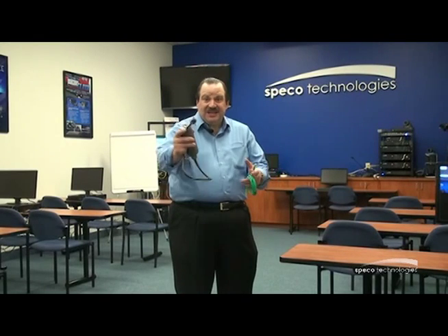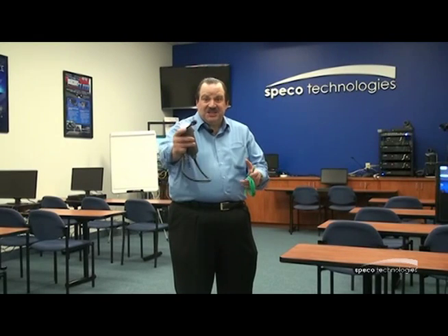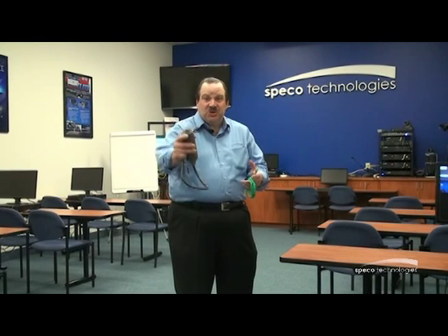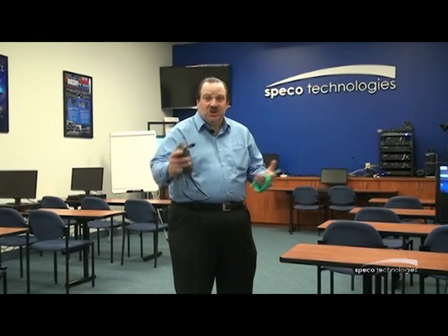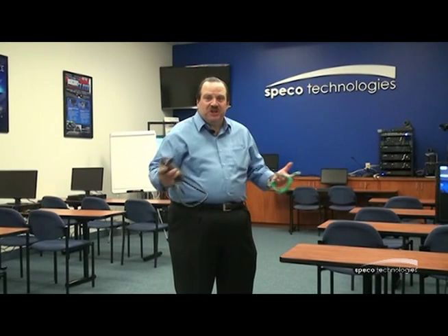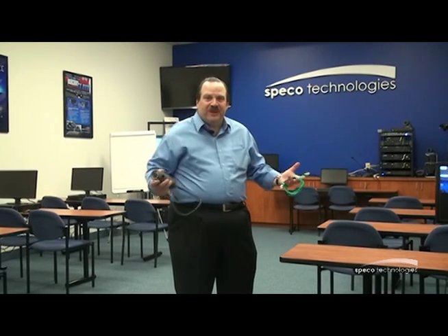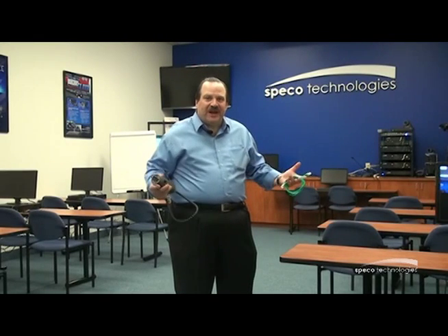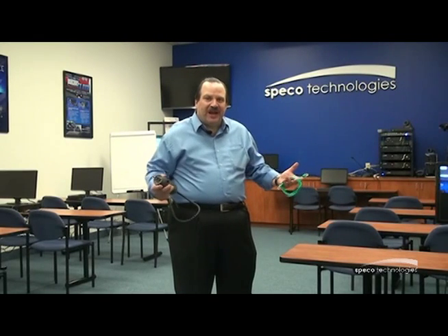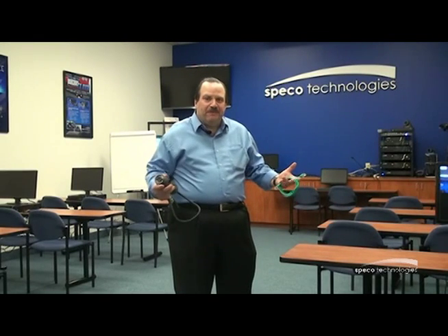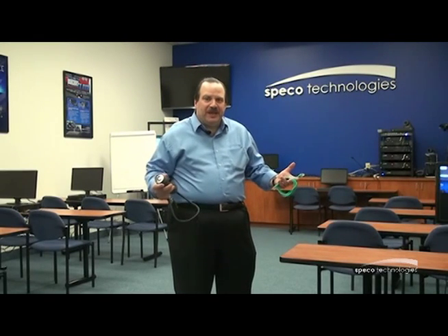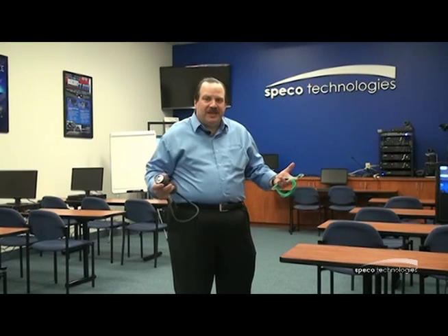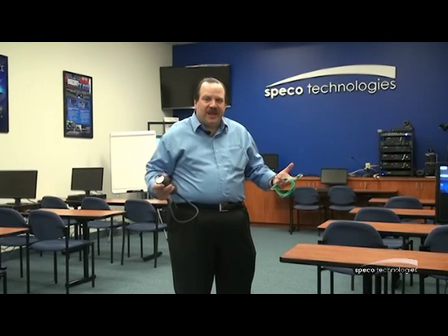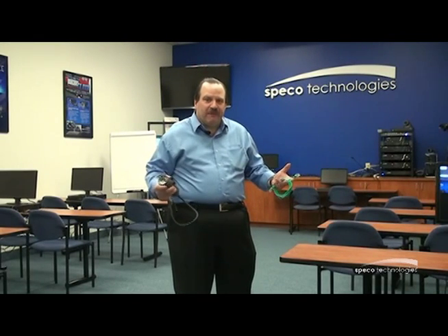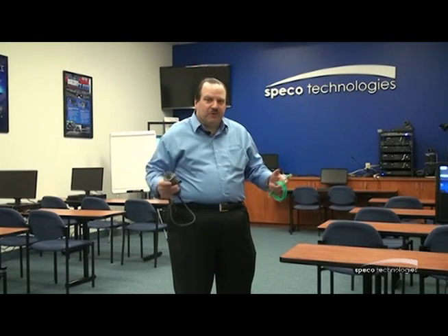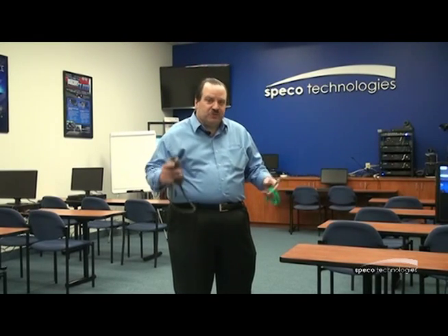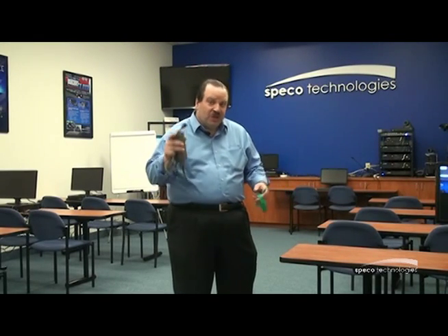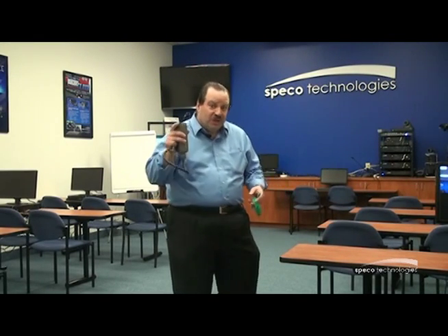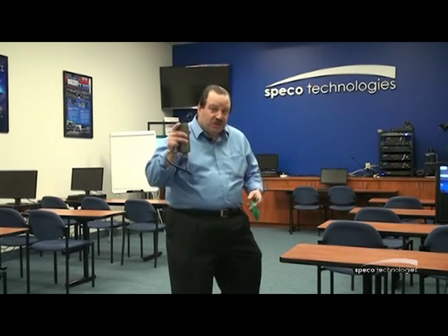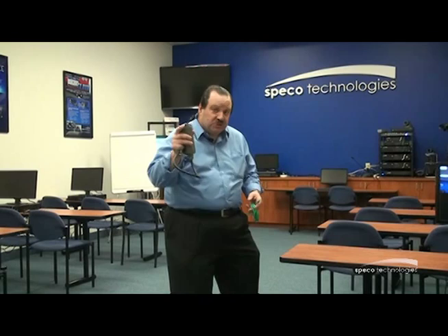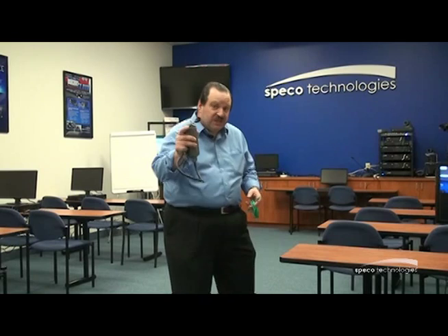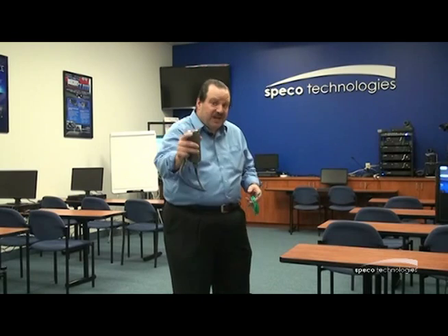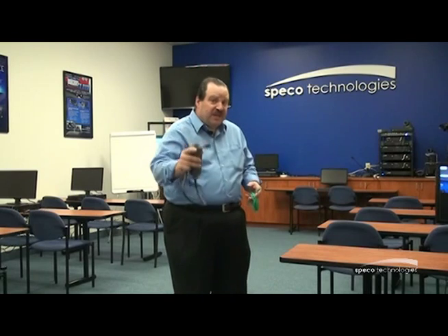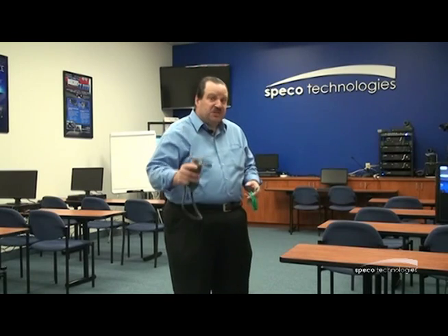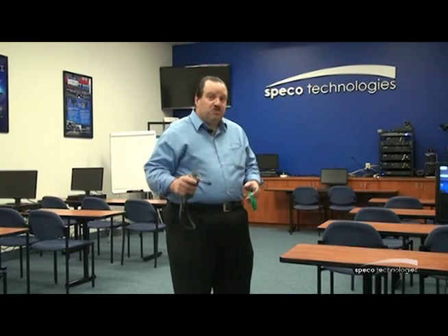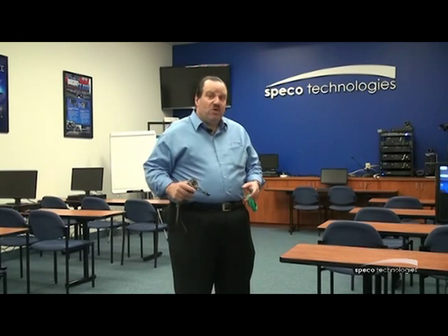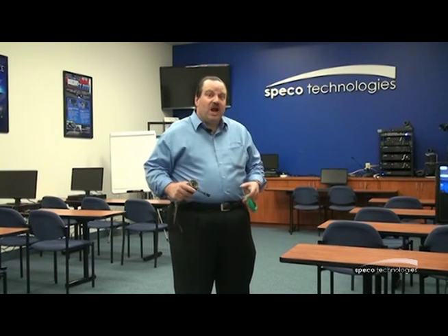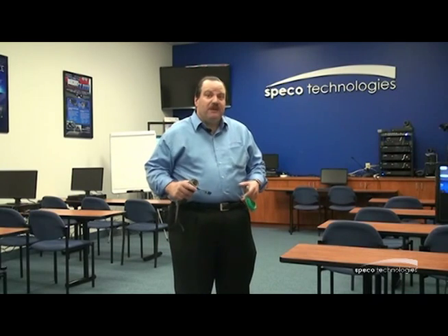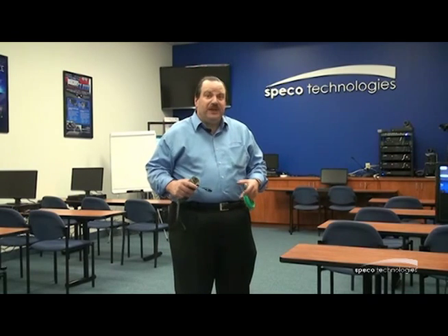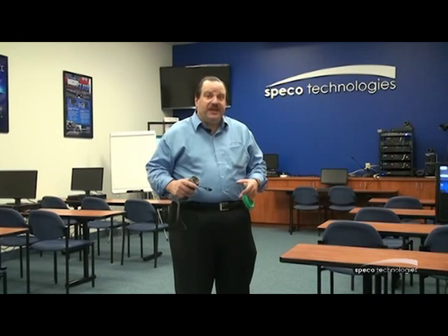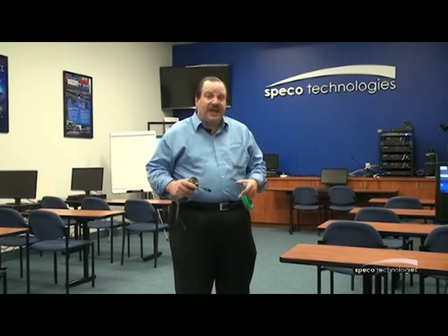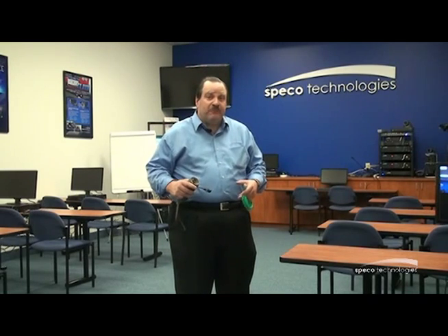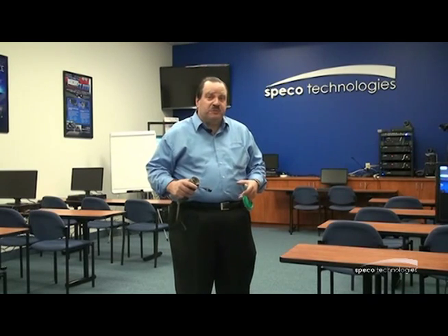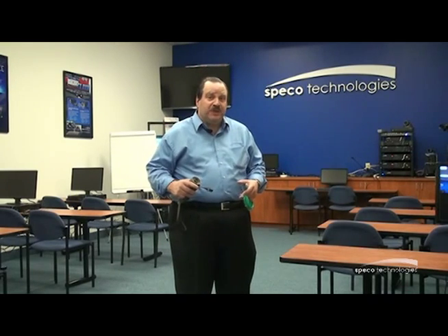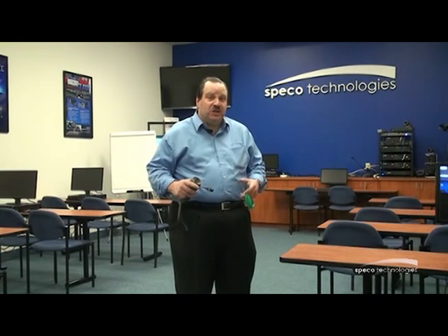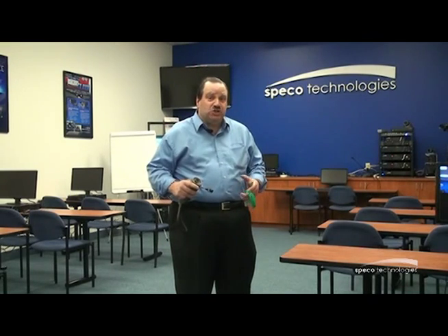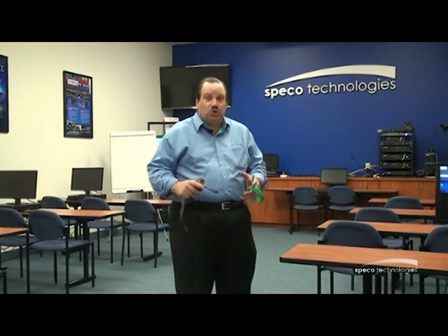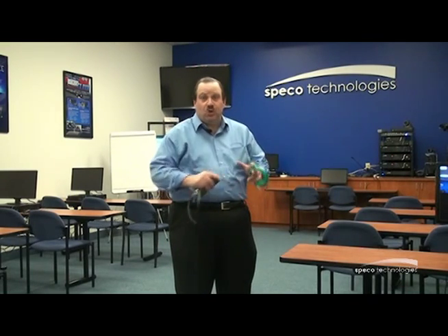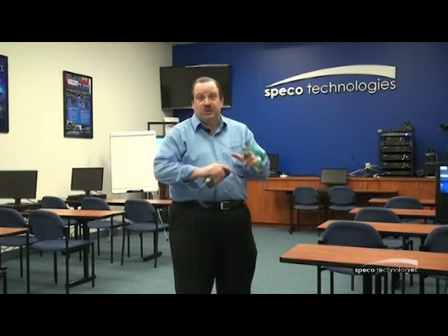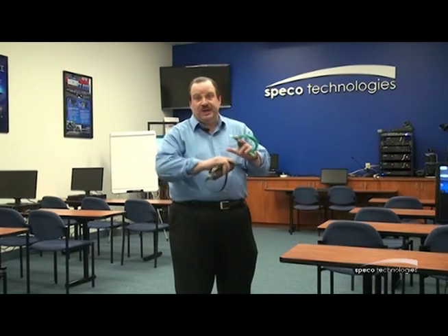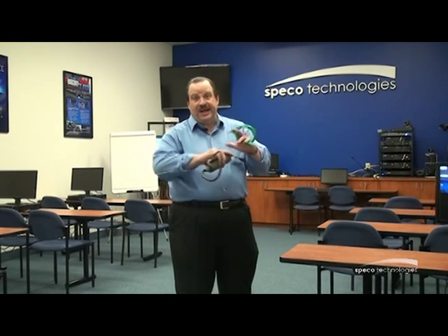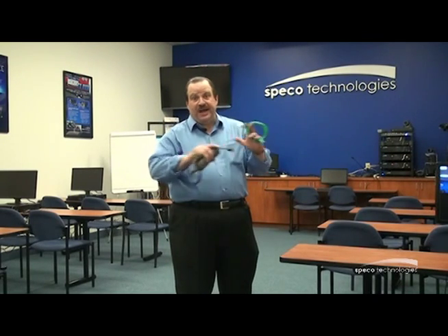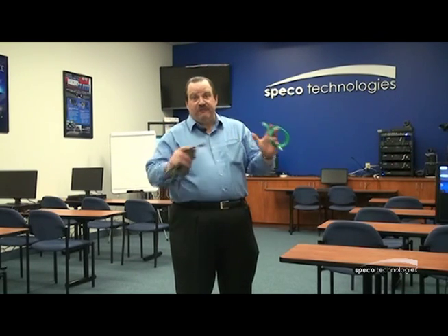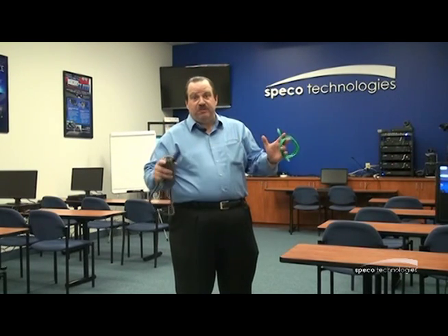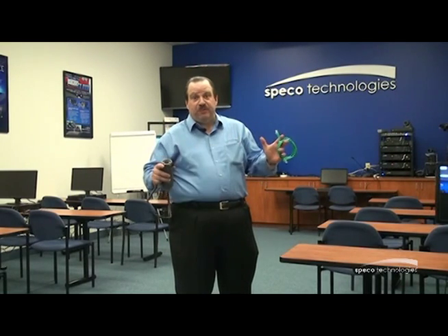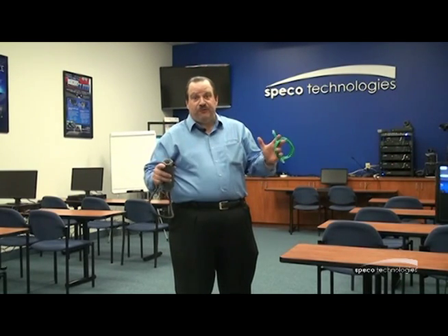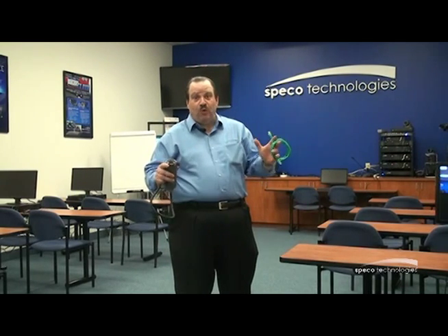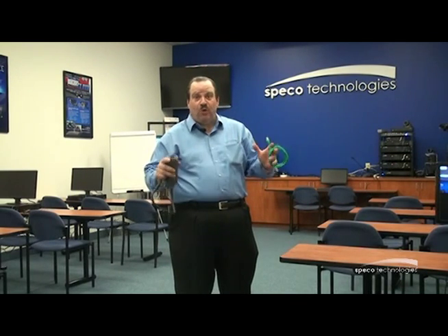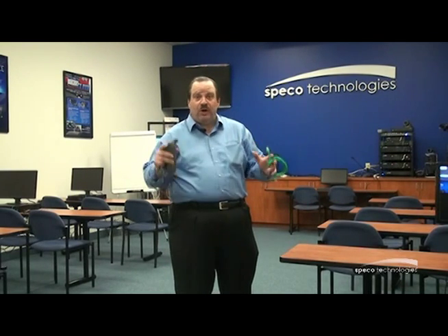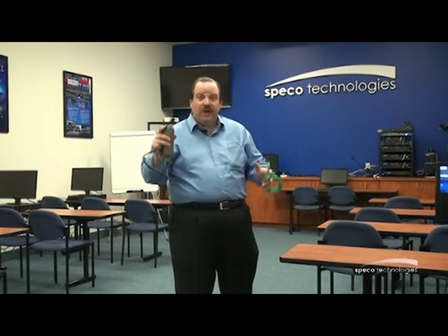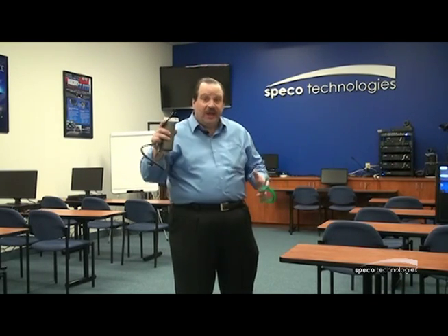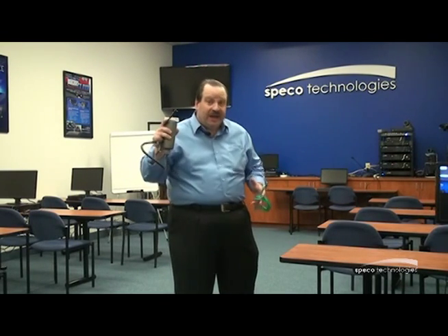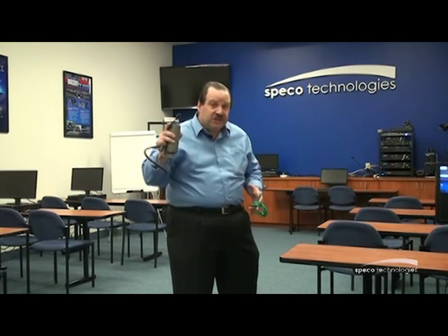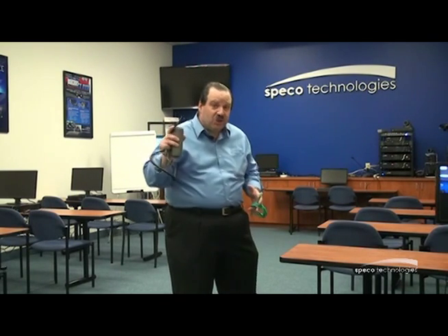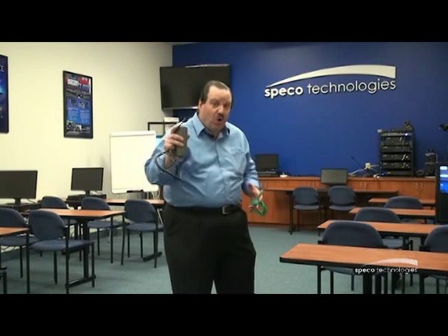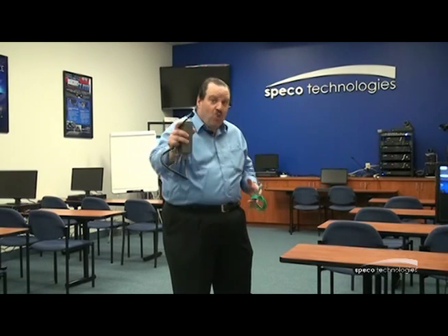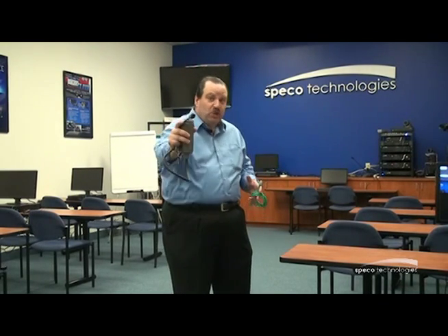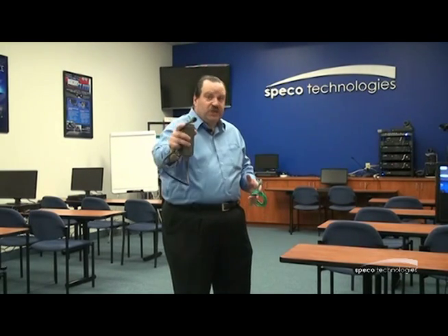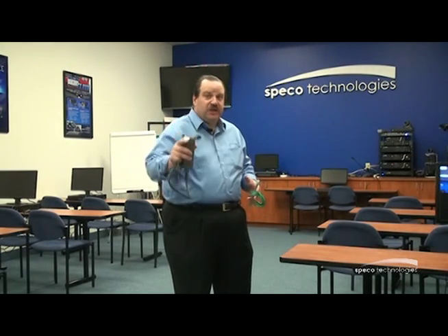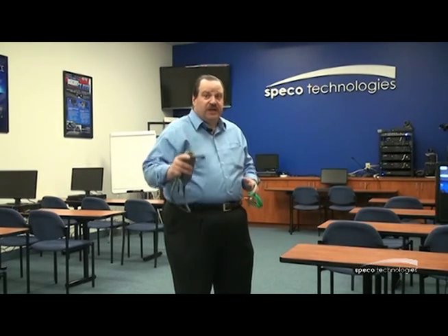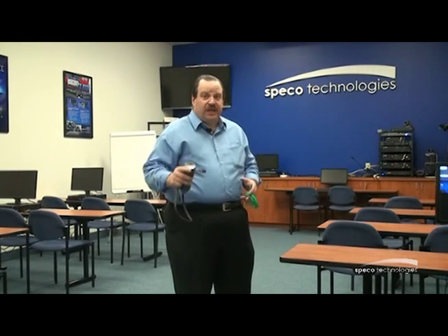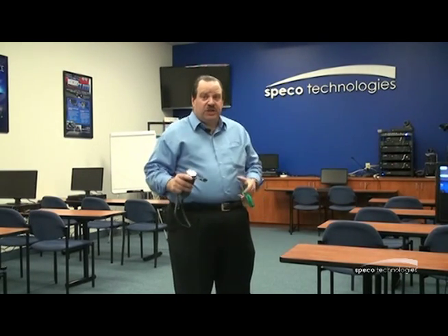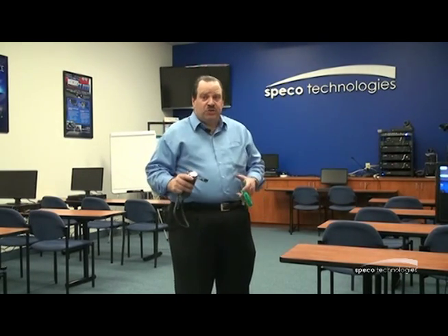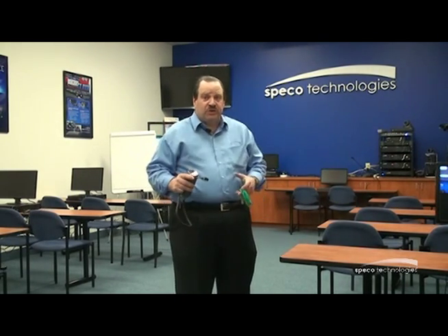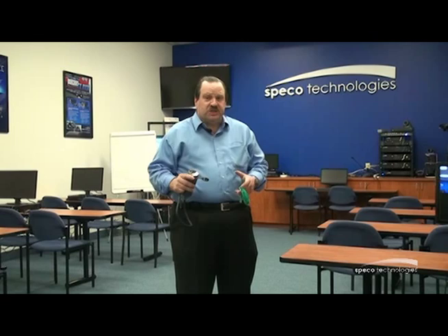I'd like to talk to you about IP cameras. Today there are more IP cameras being installed than ever before, and it's only going to increase.